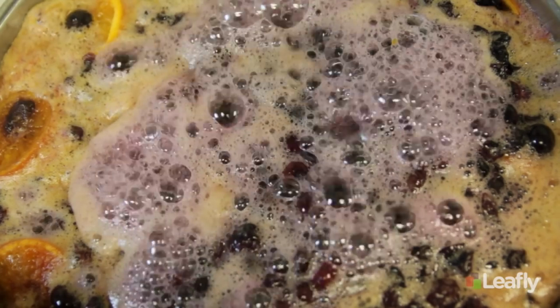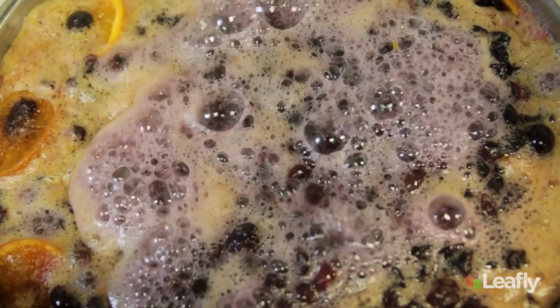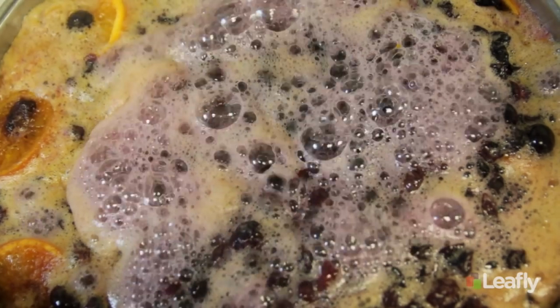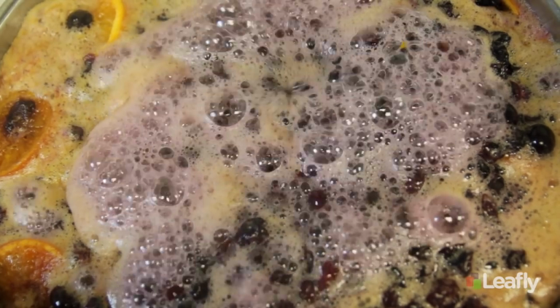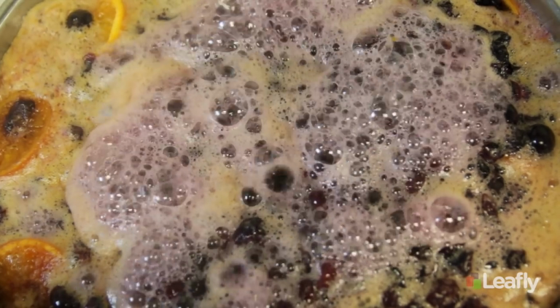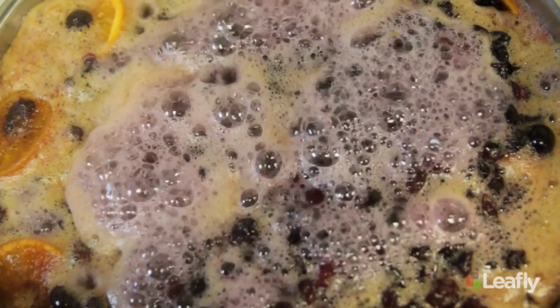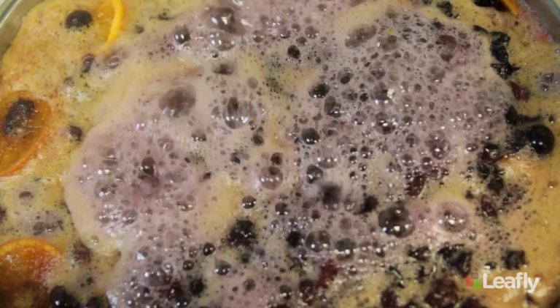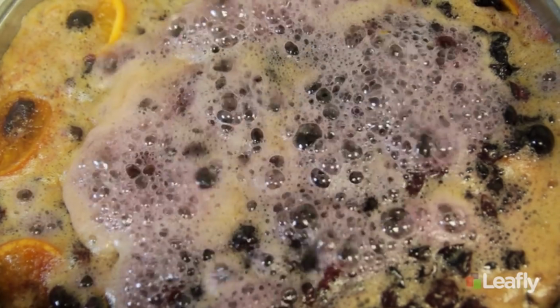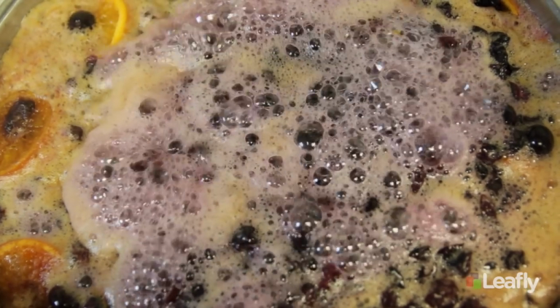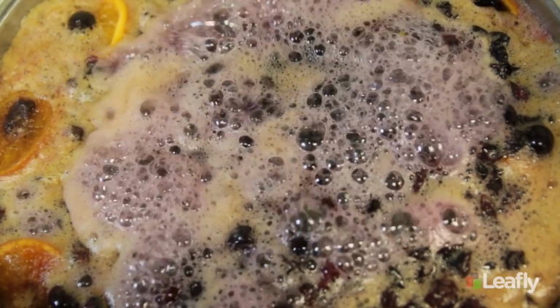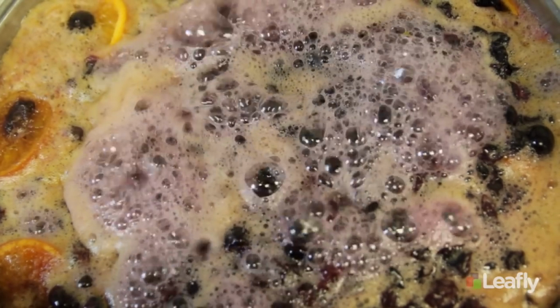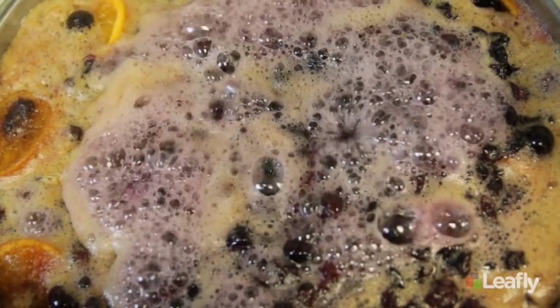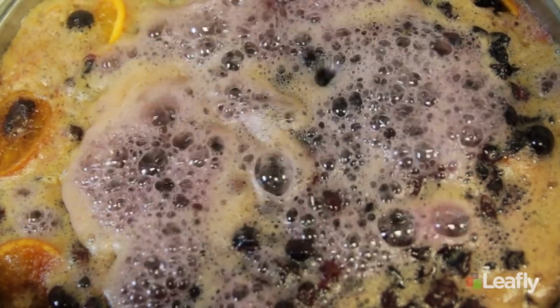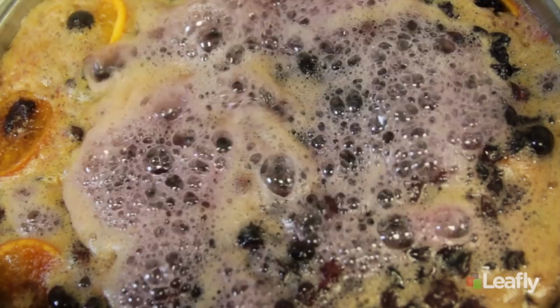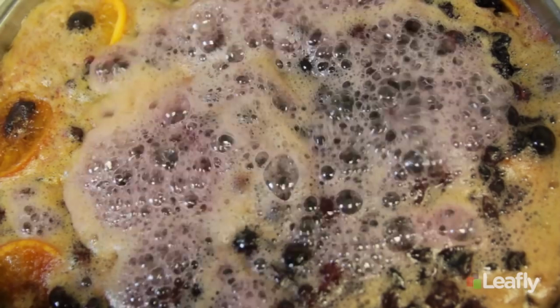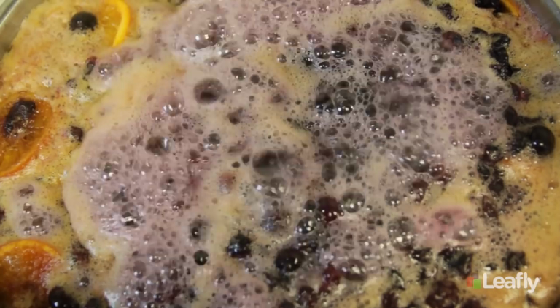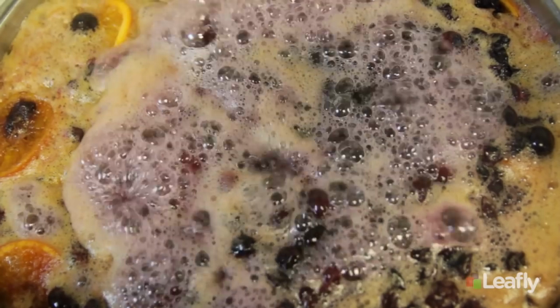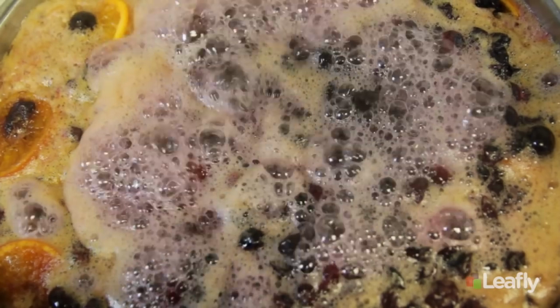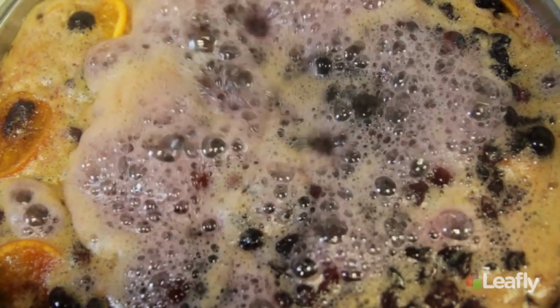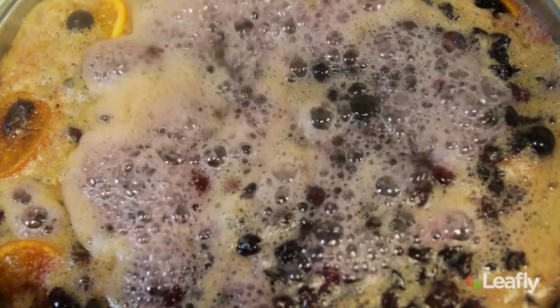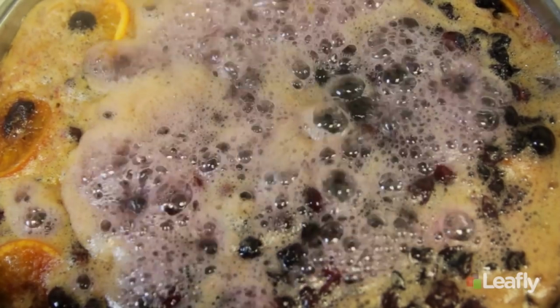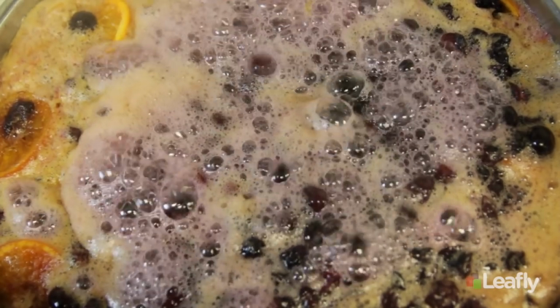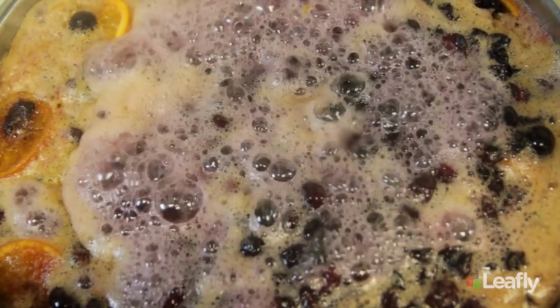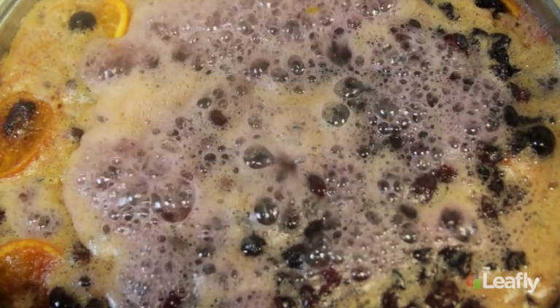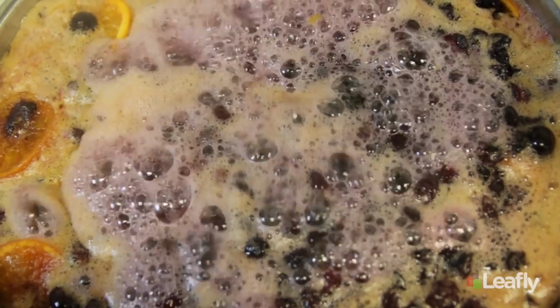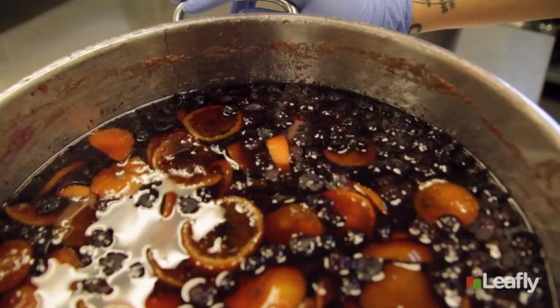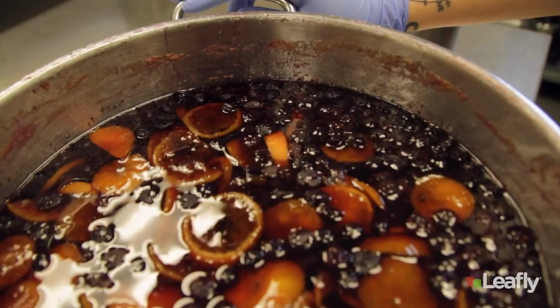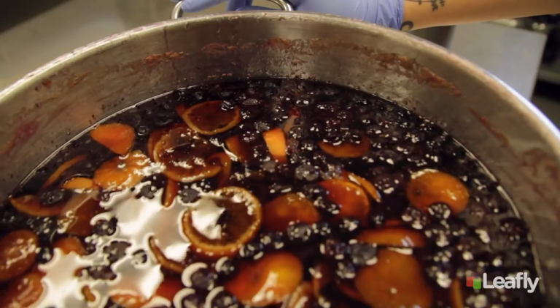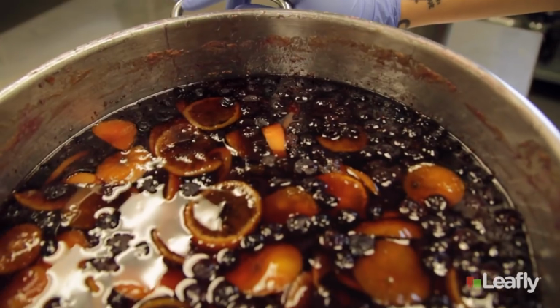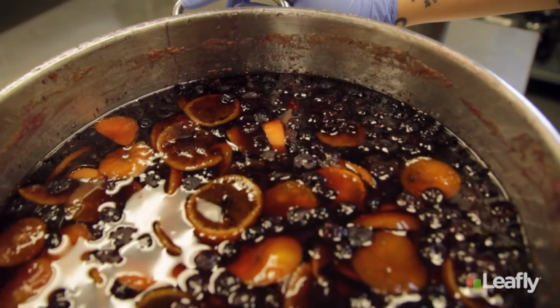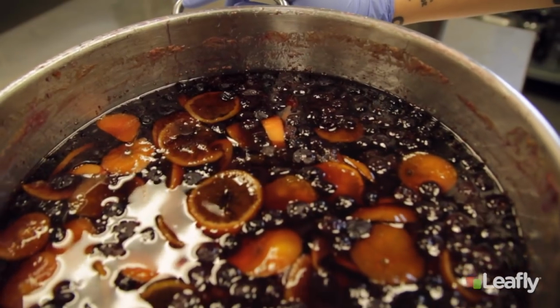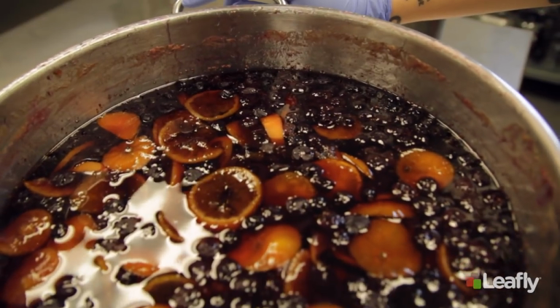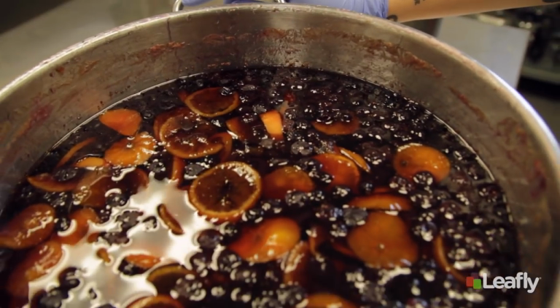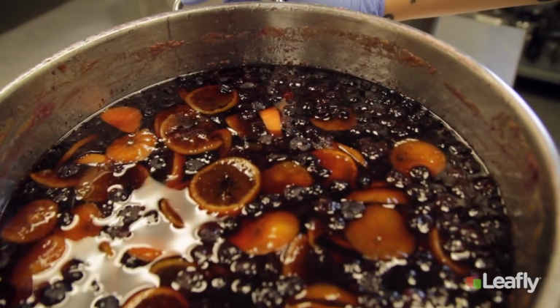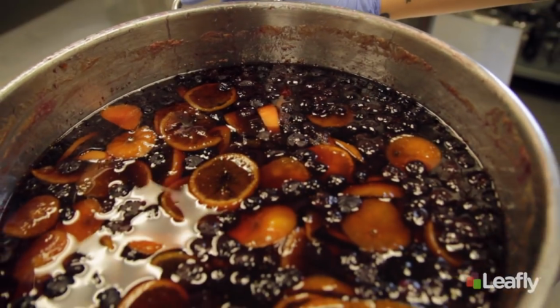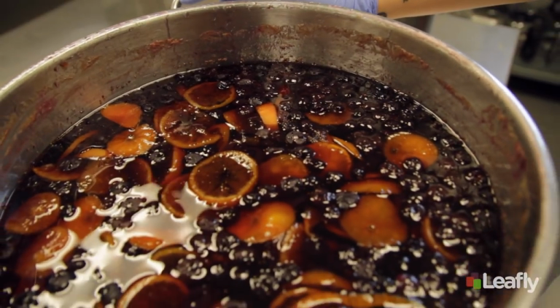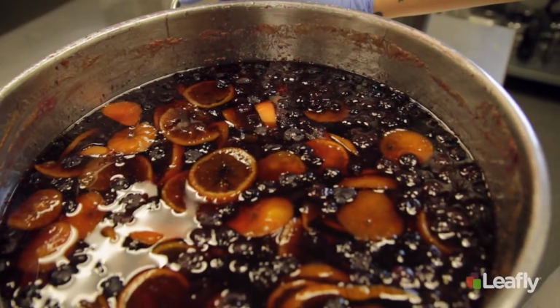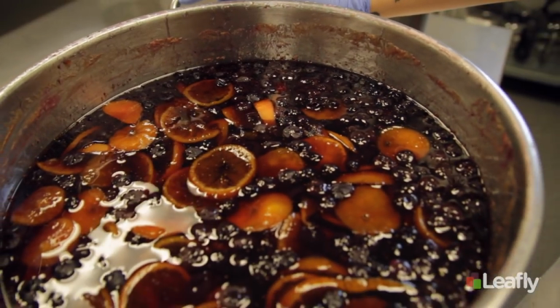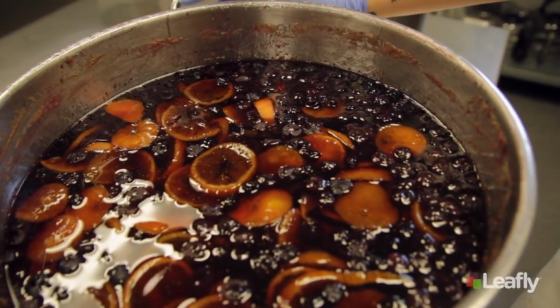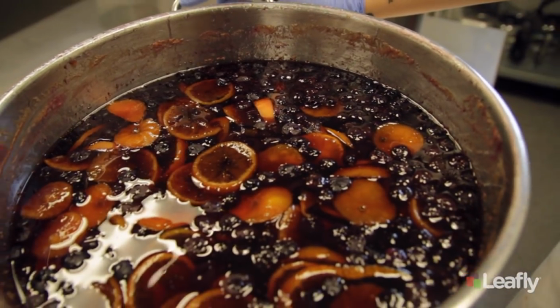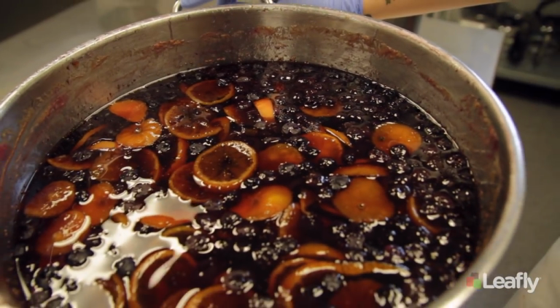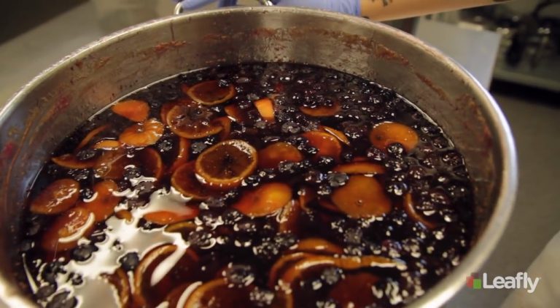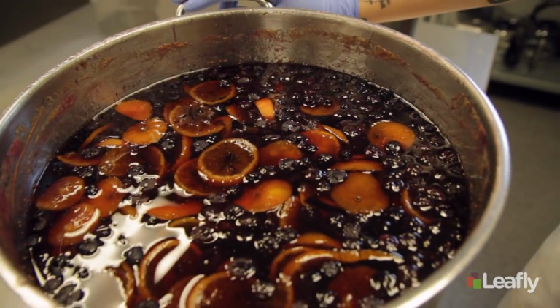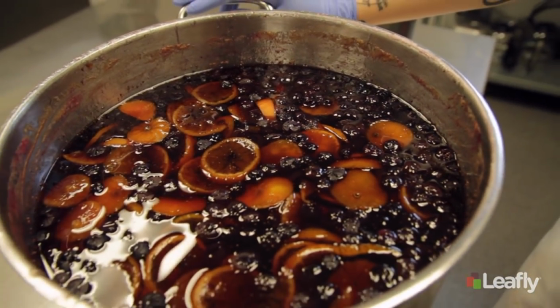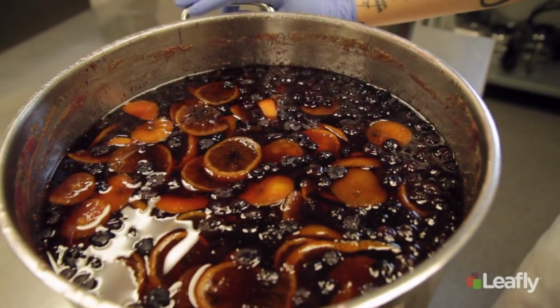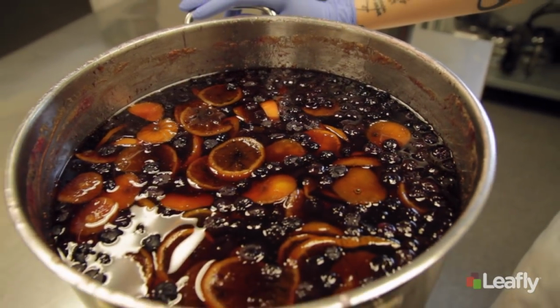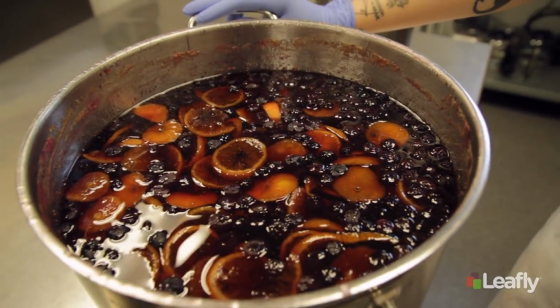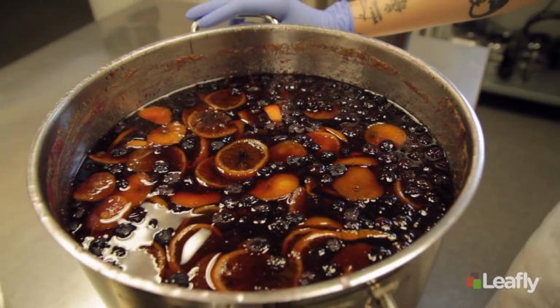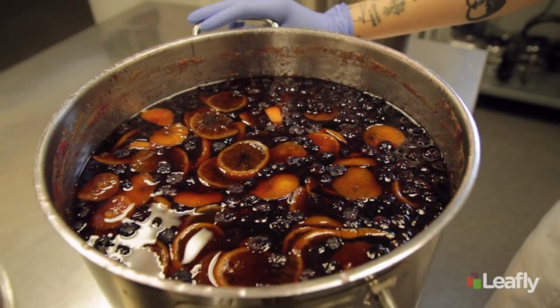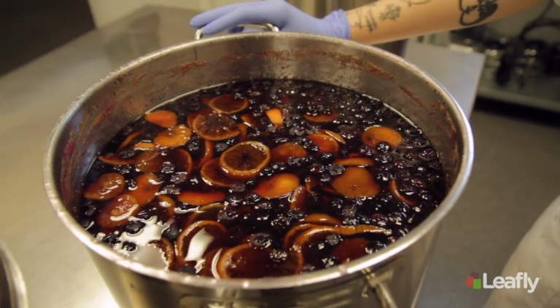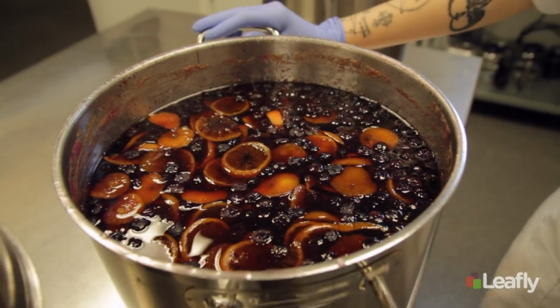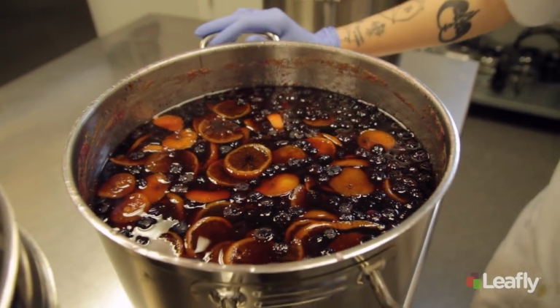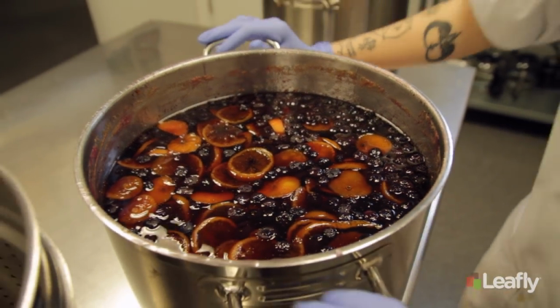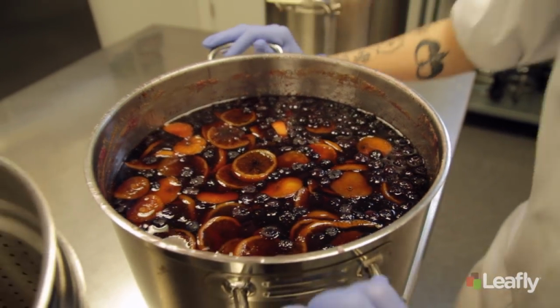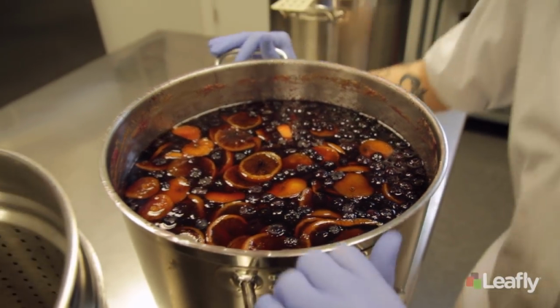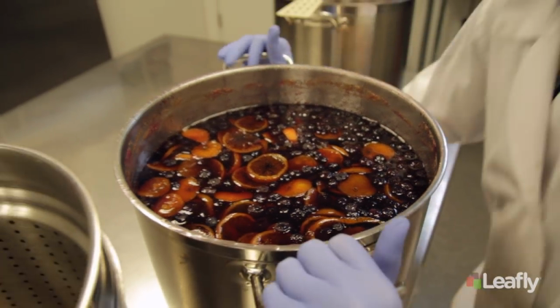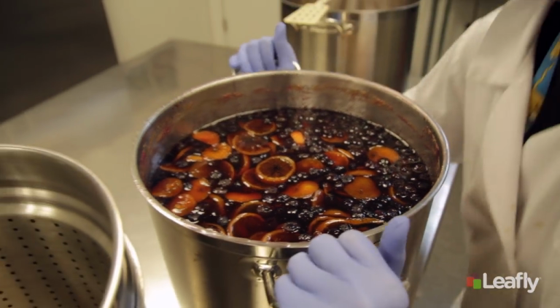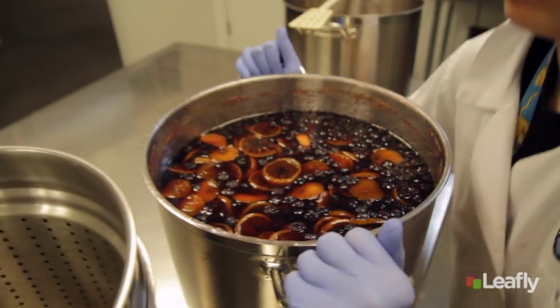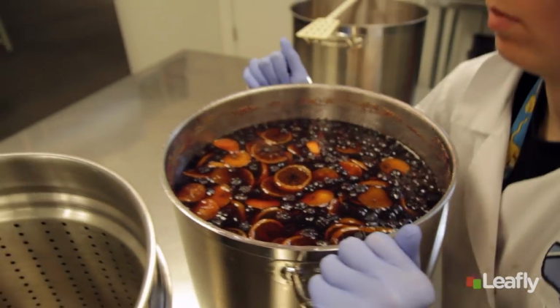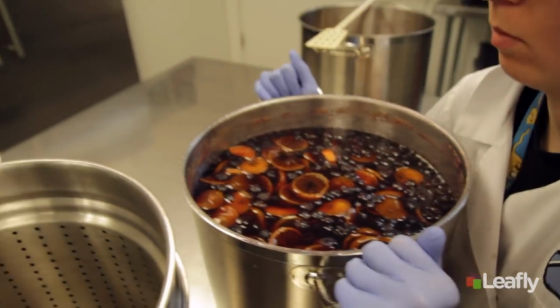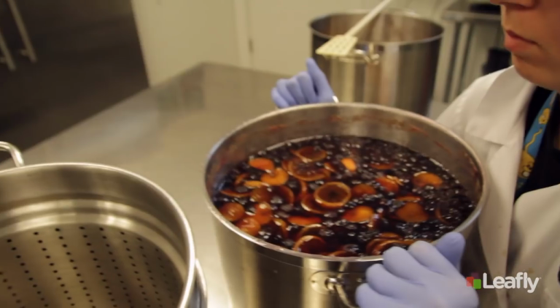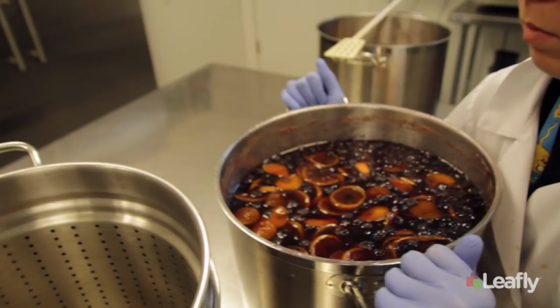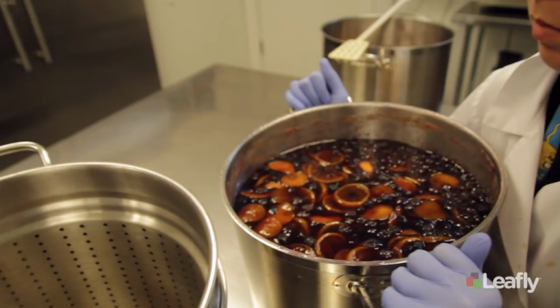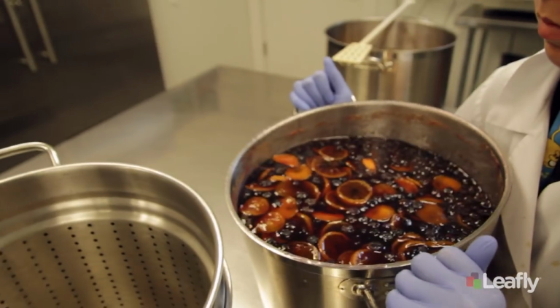Once it's done, we turn it off and let the syrup steep. It's important to let it steep at this time — this is where all the cooking happens.